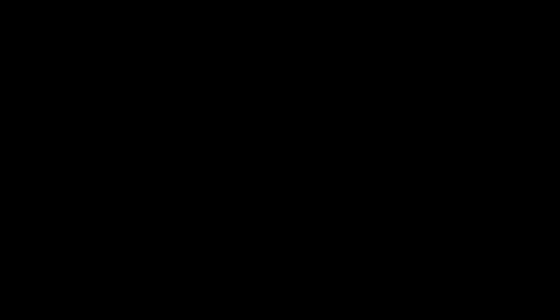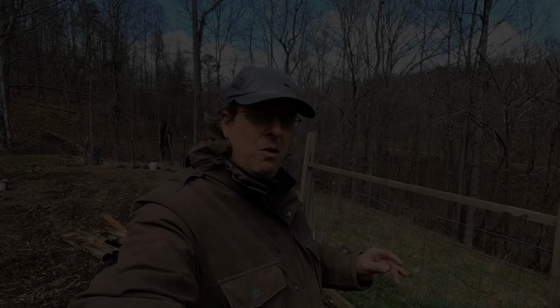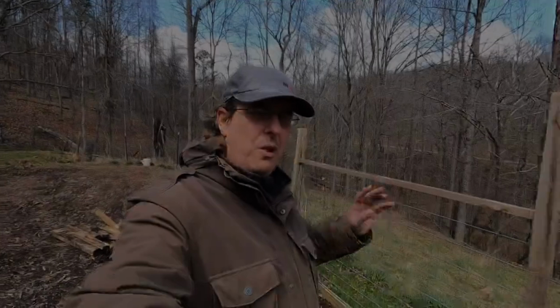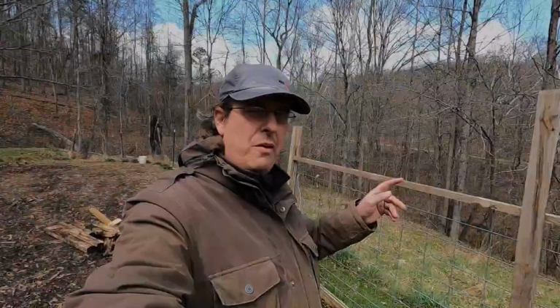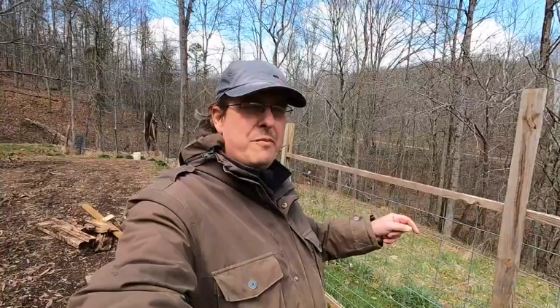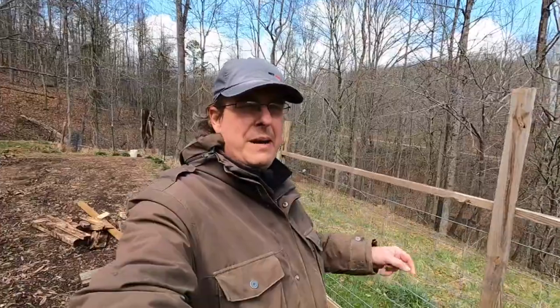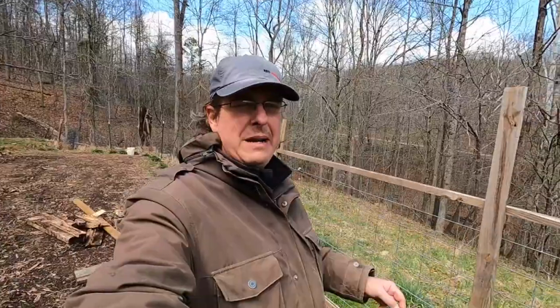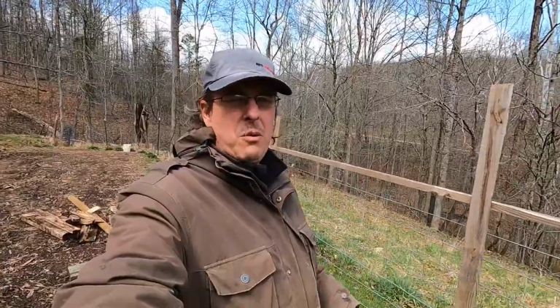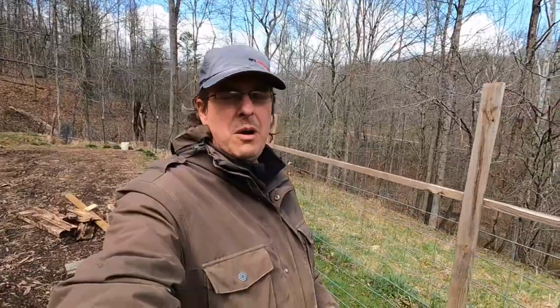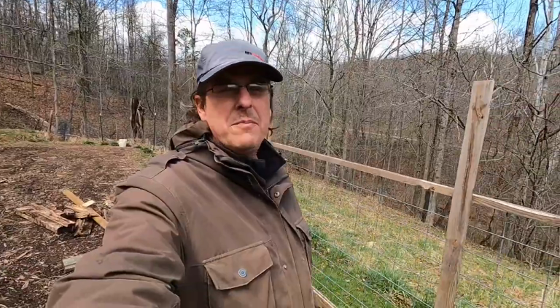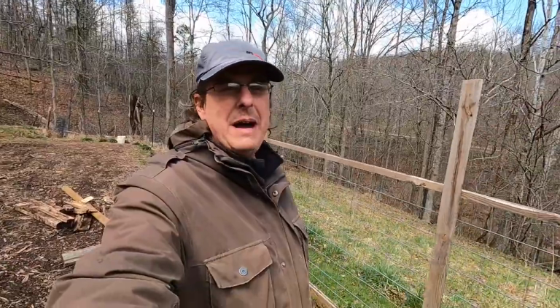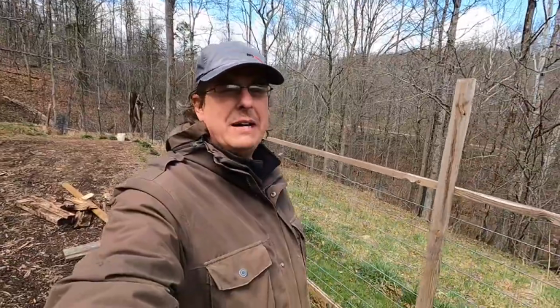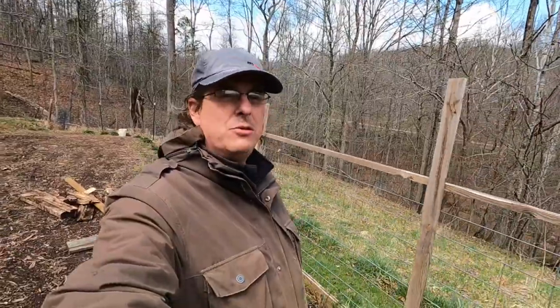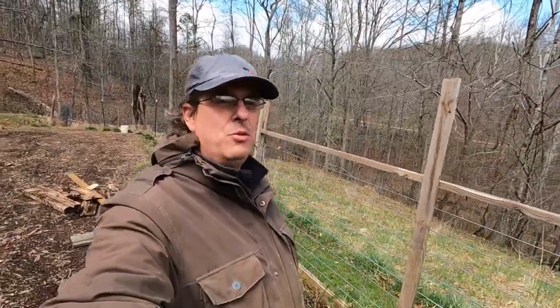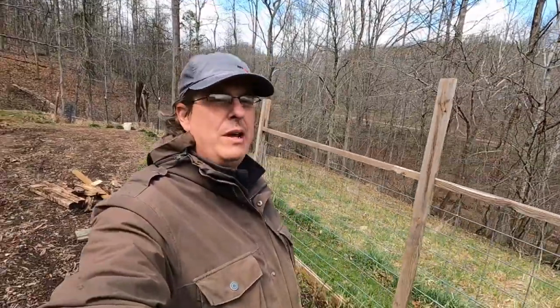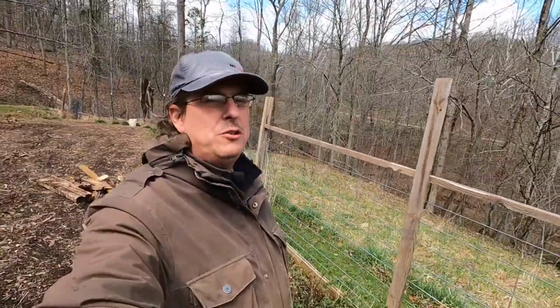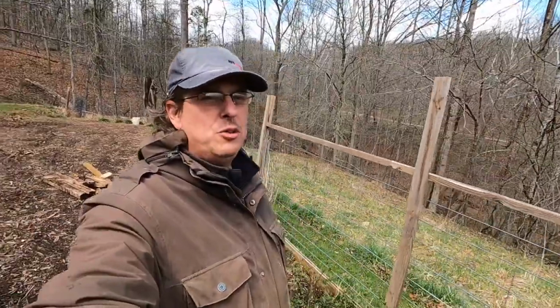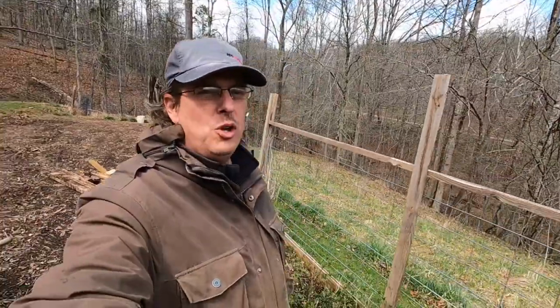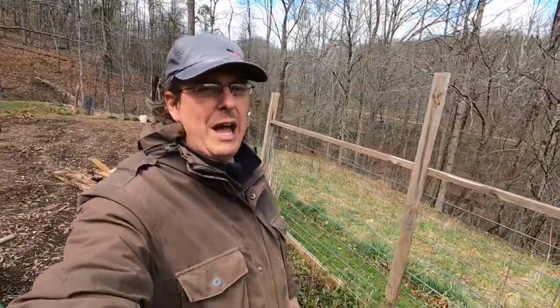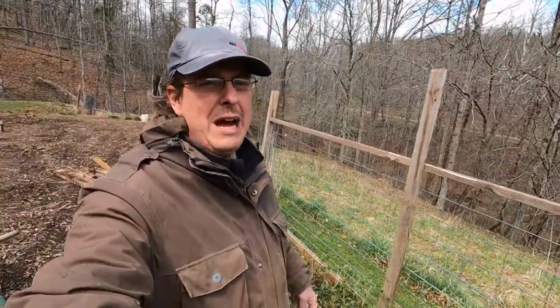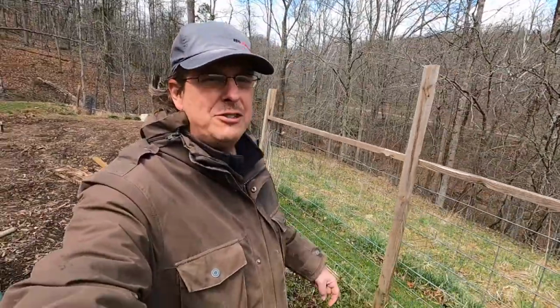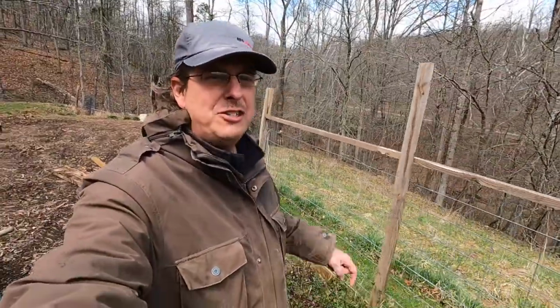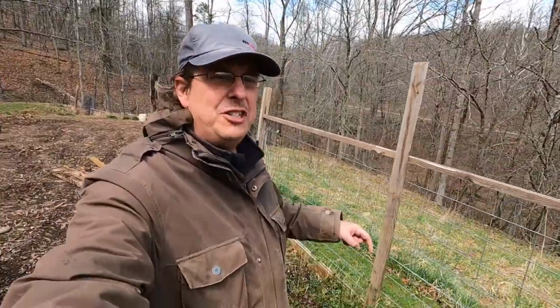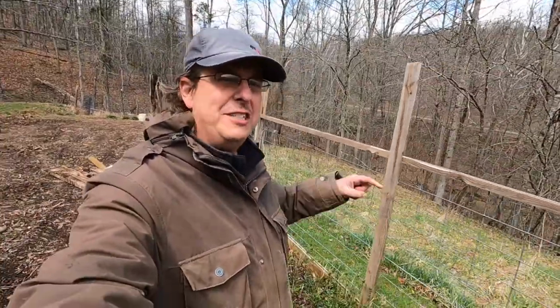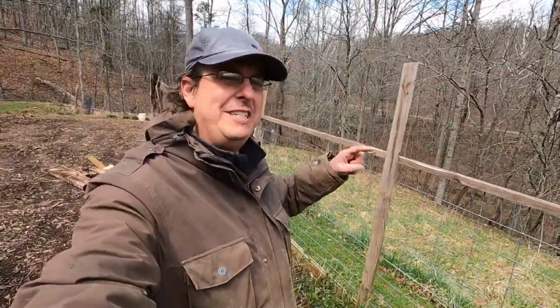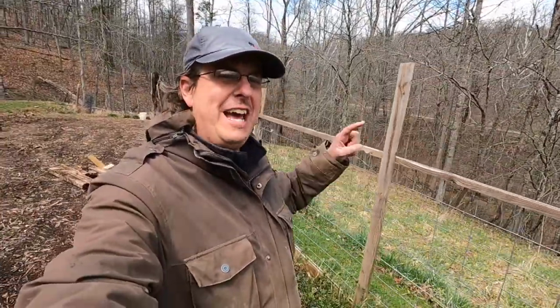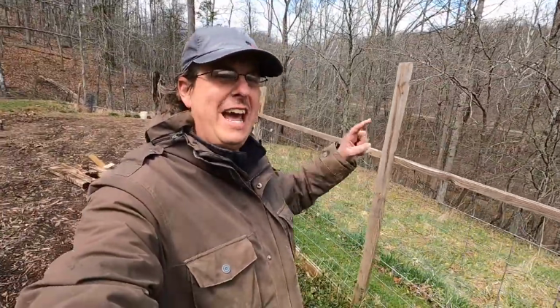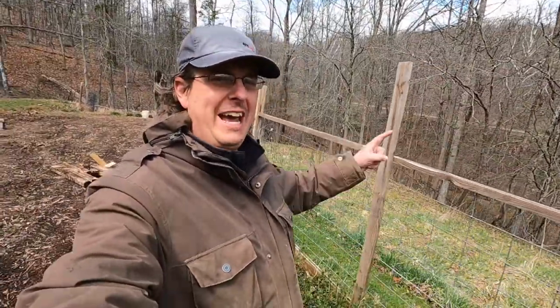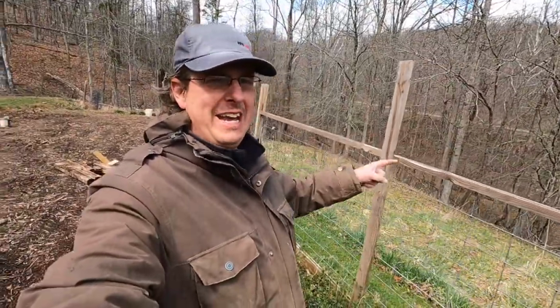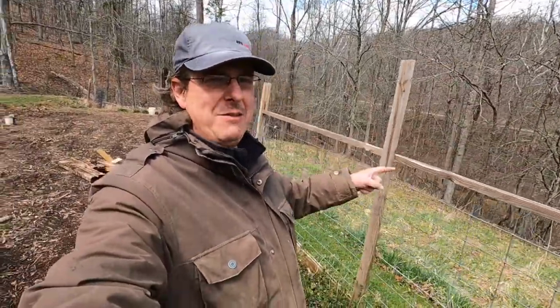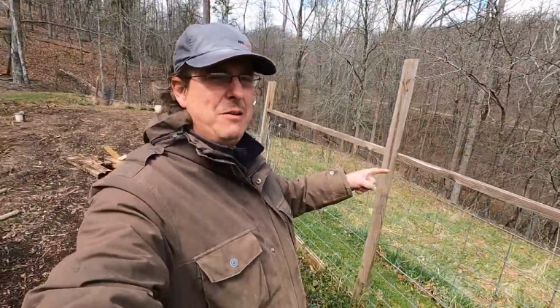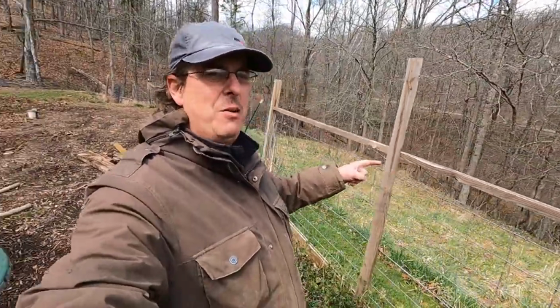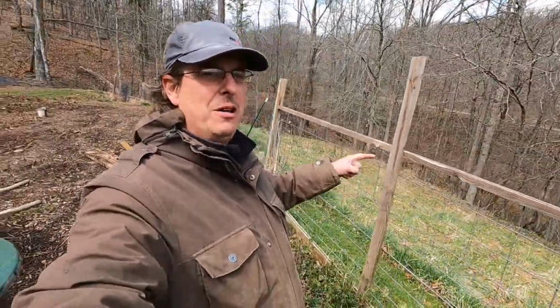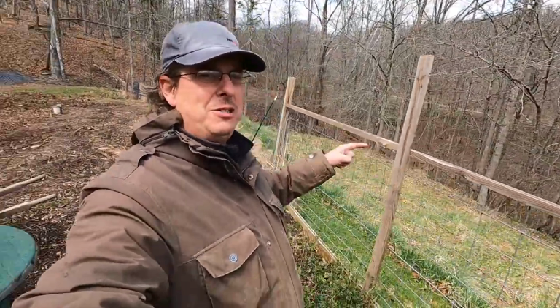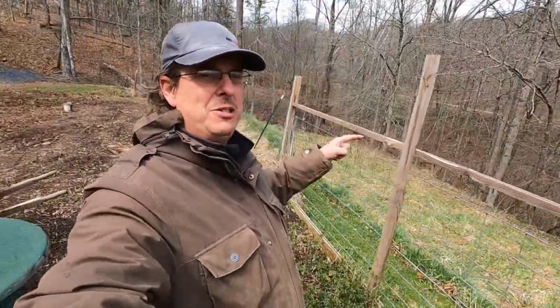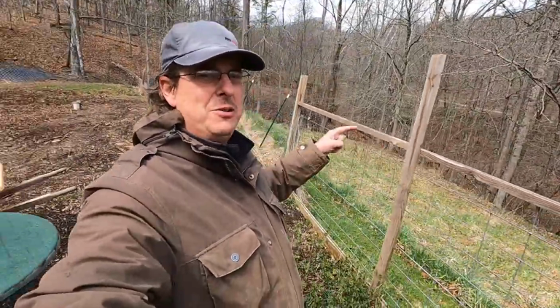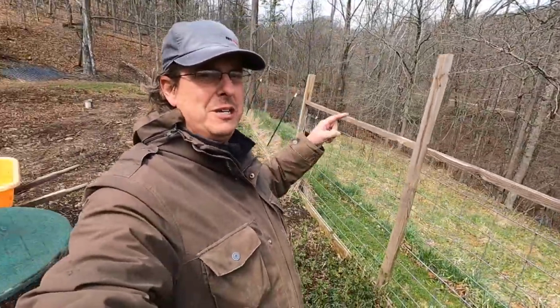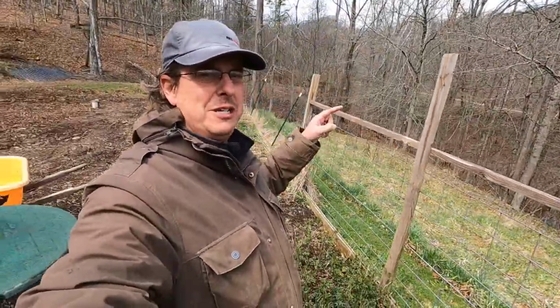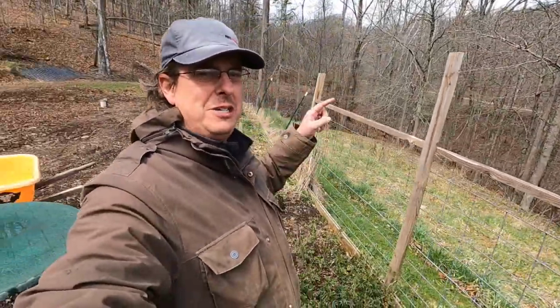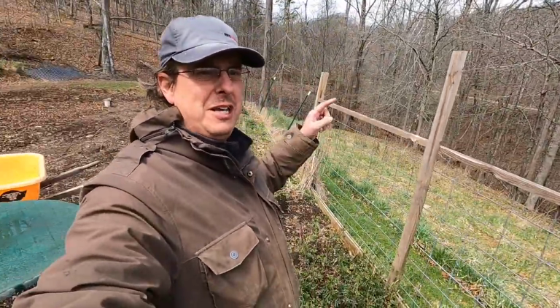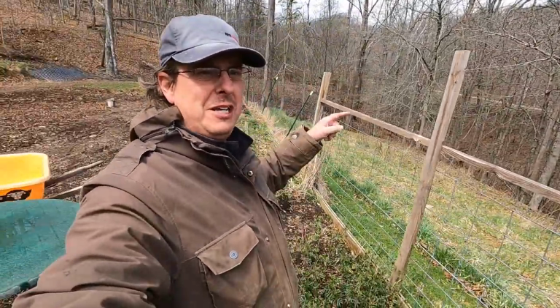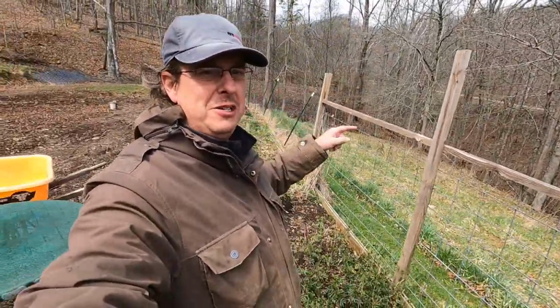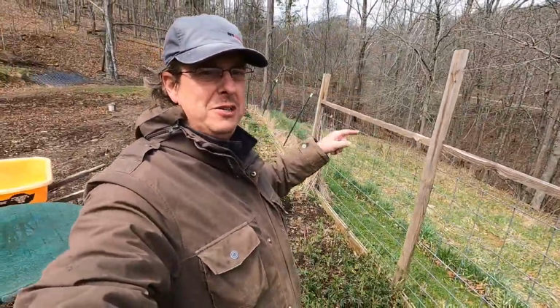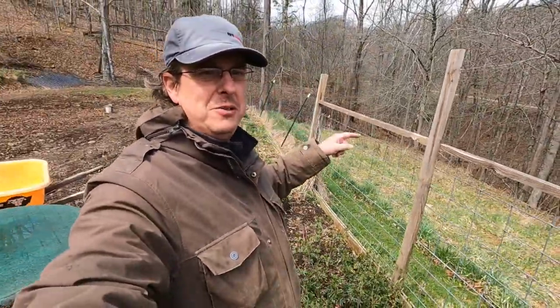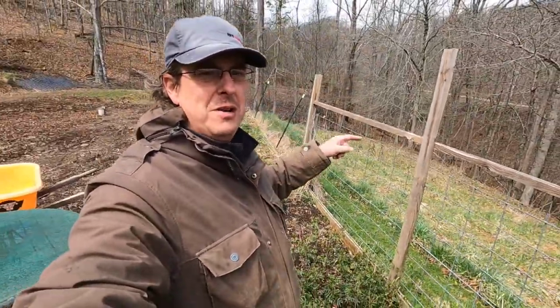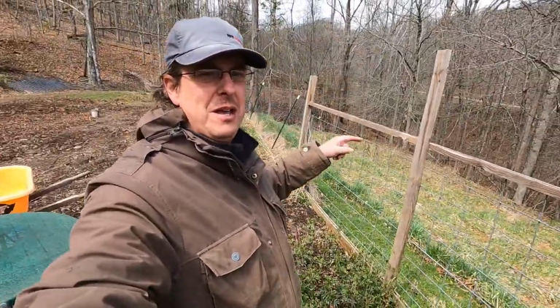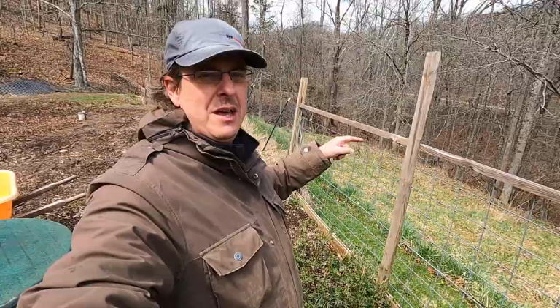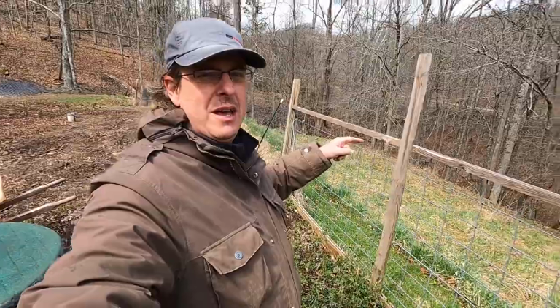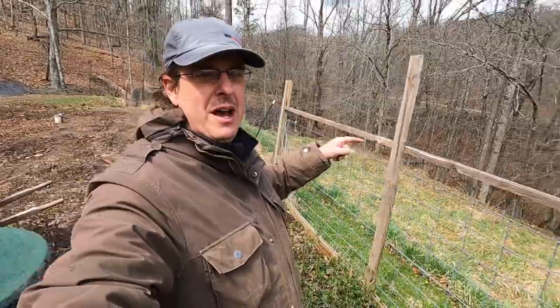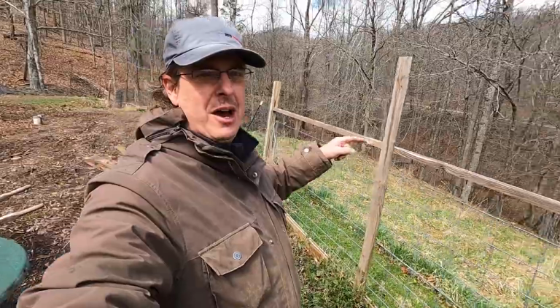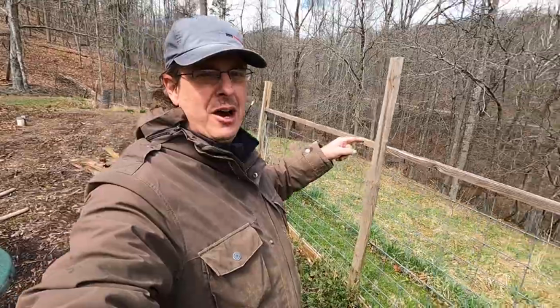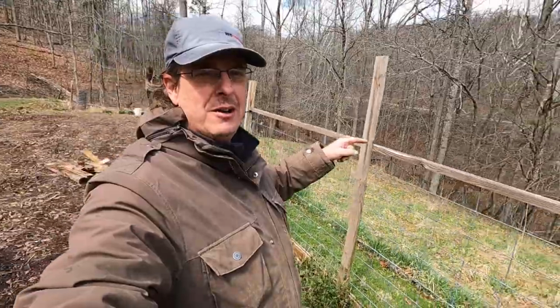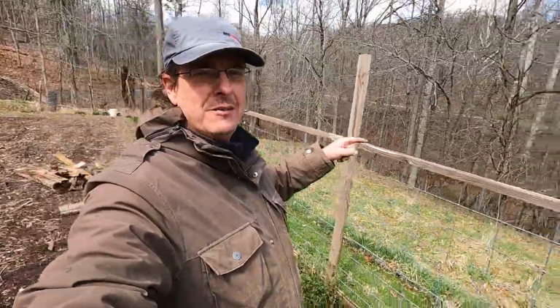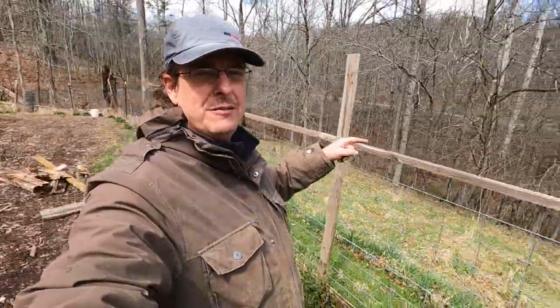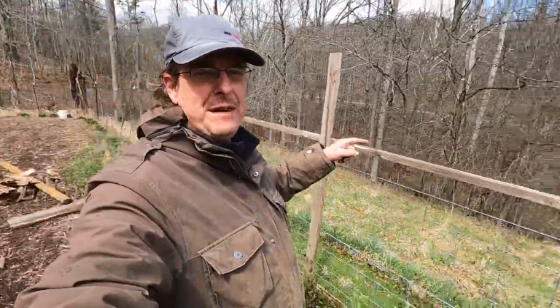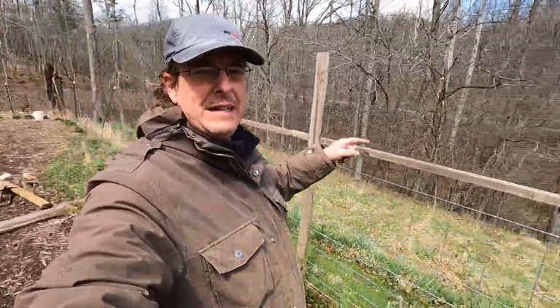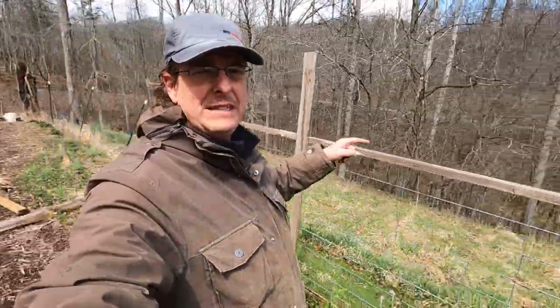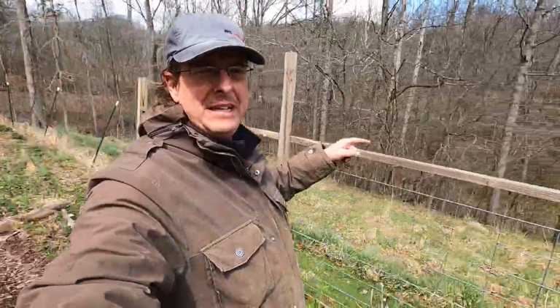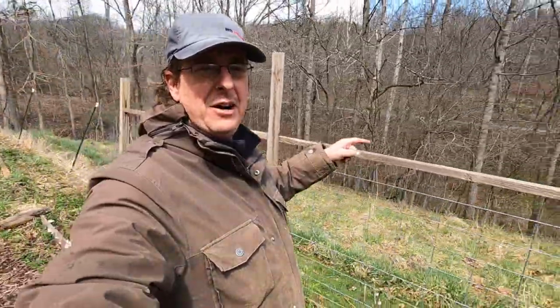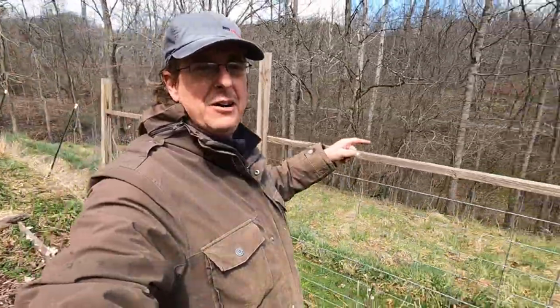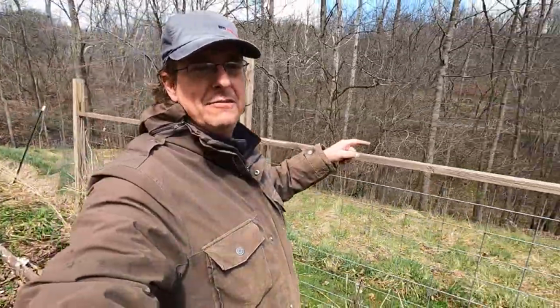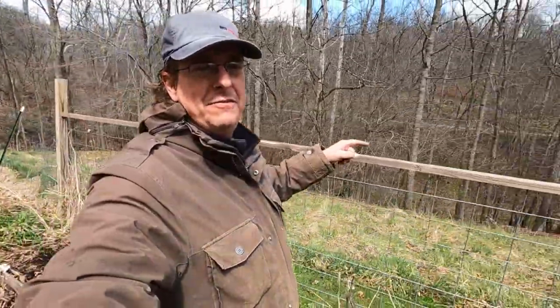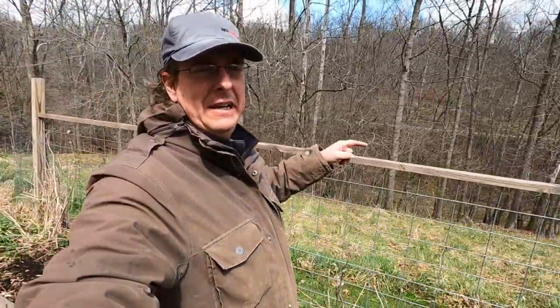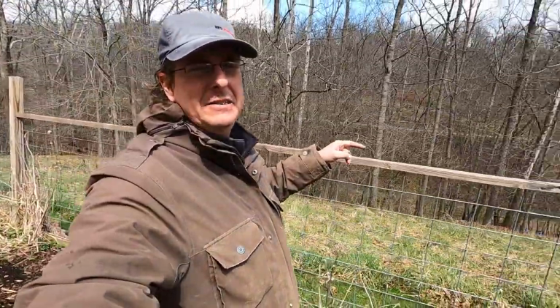Hello everybody, welcome back to Red Tool House. Today we want to continue our fancy garden fence.